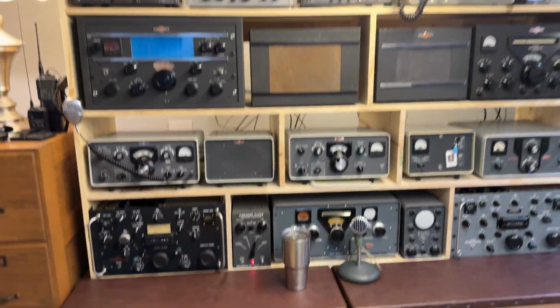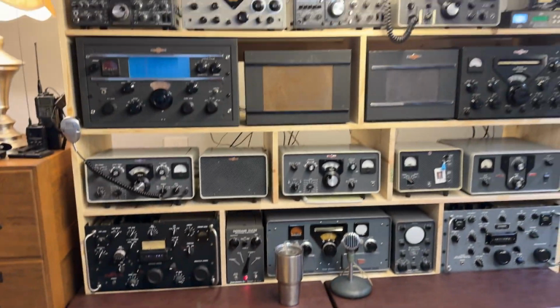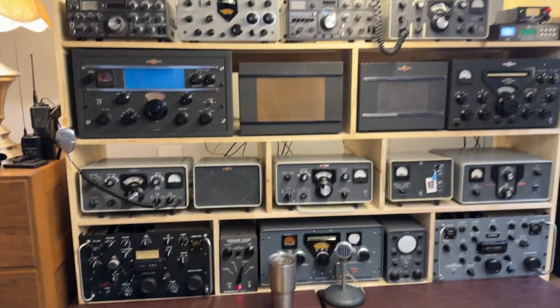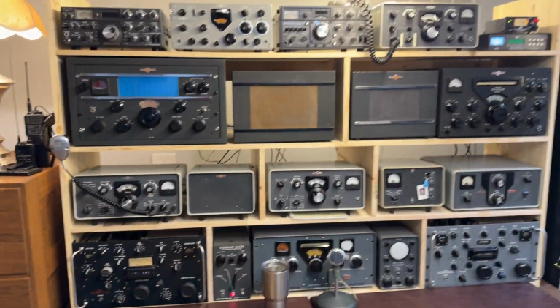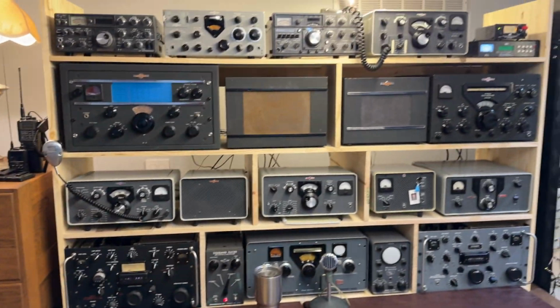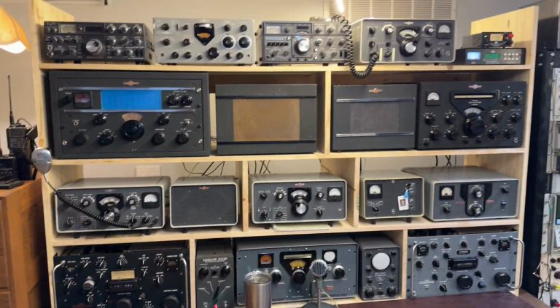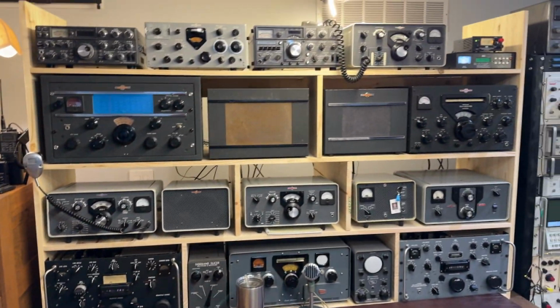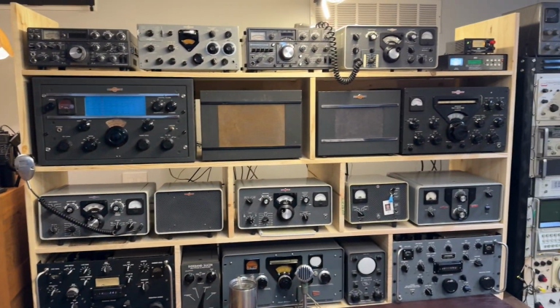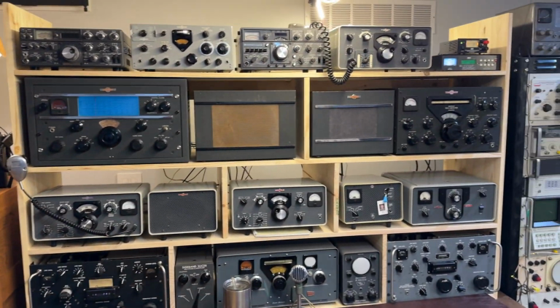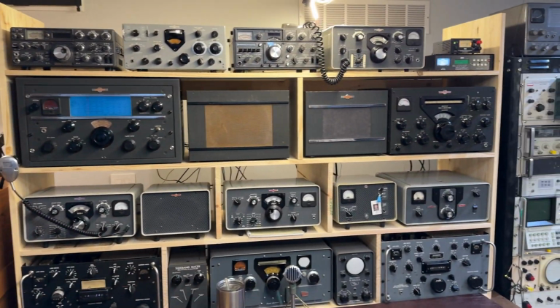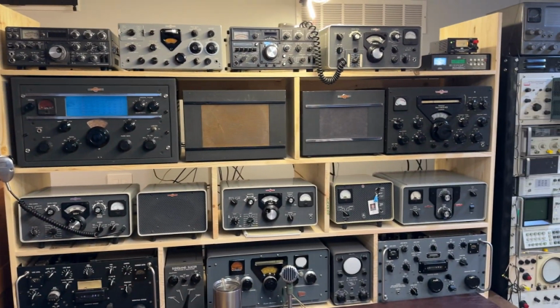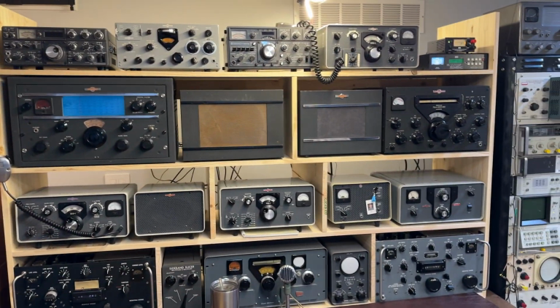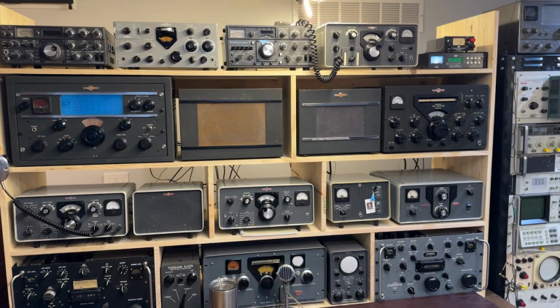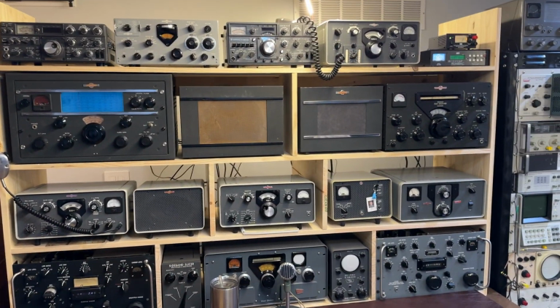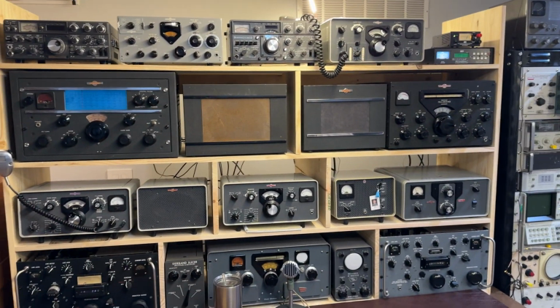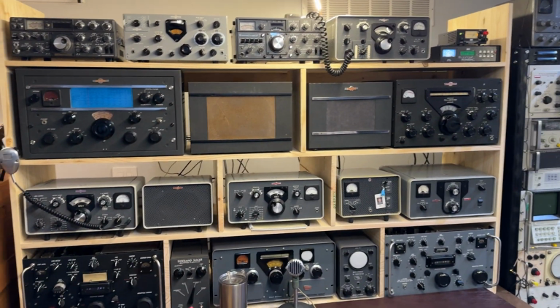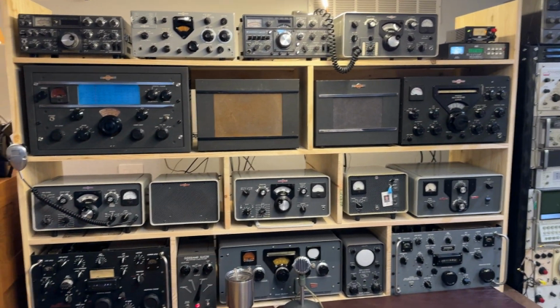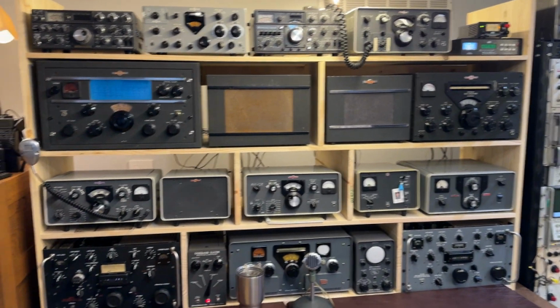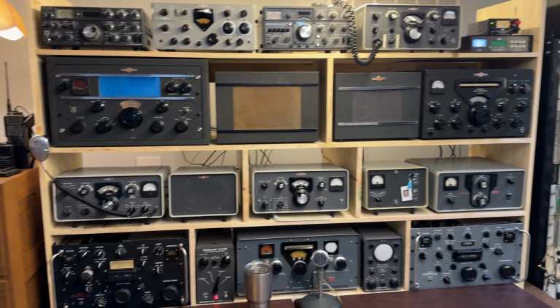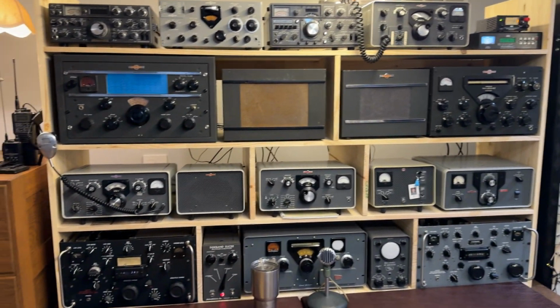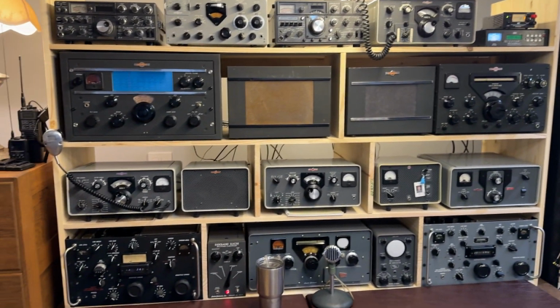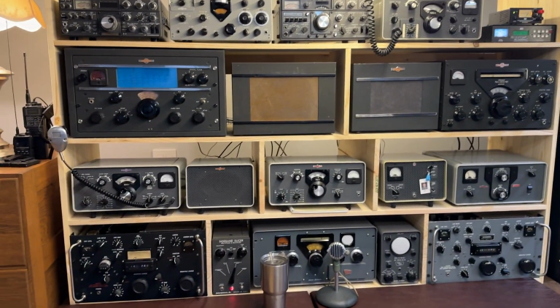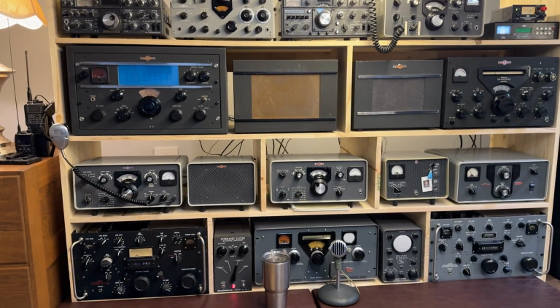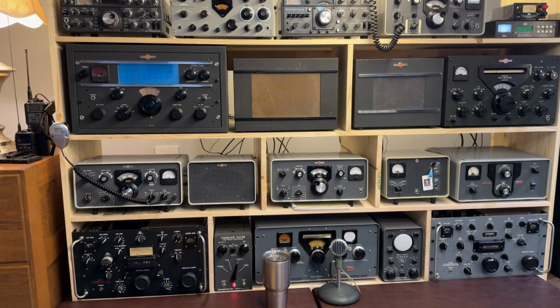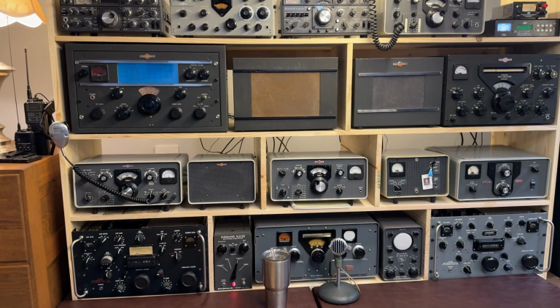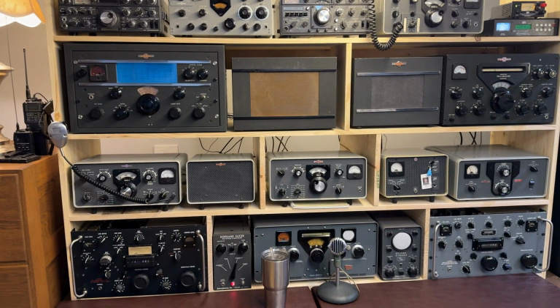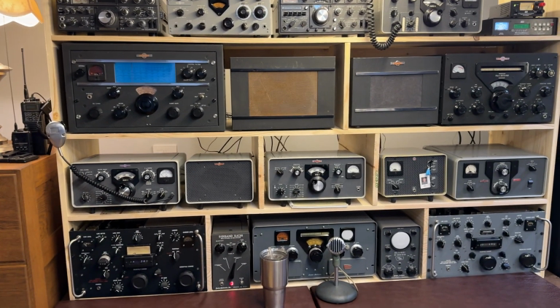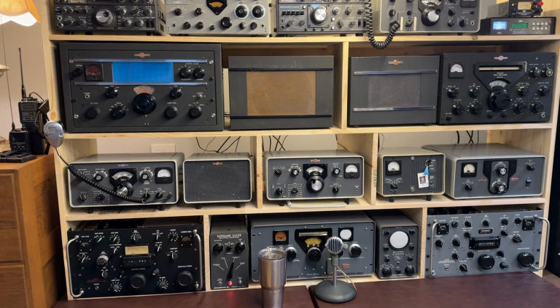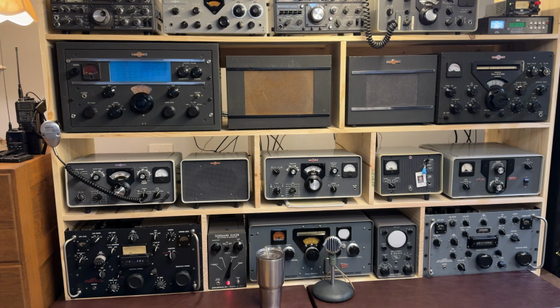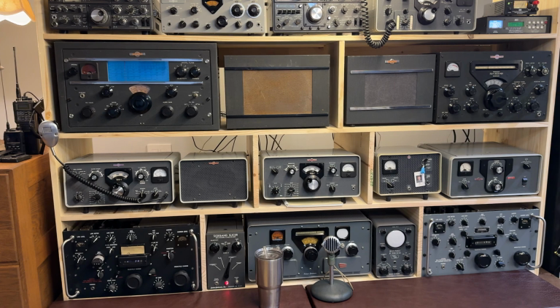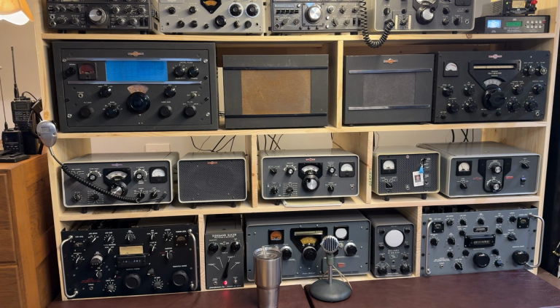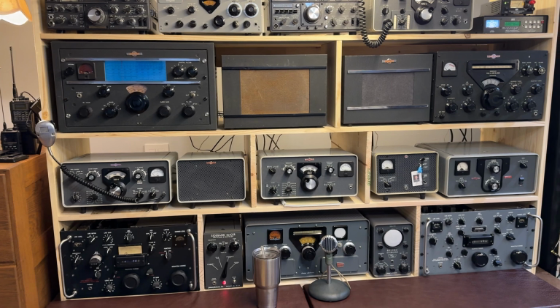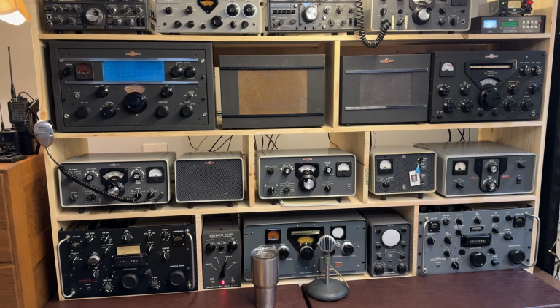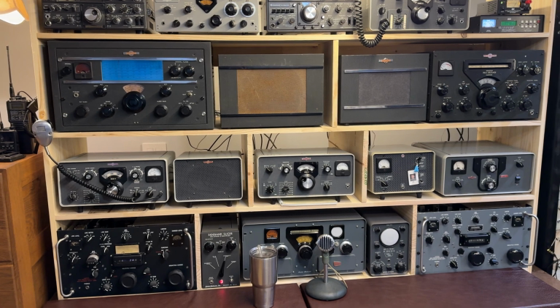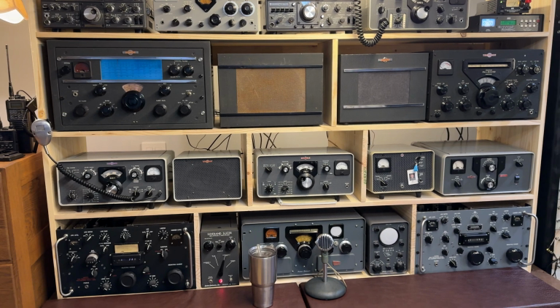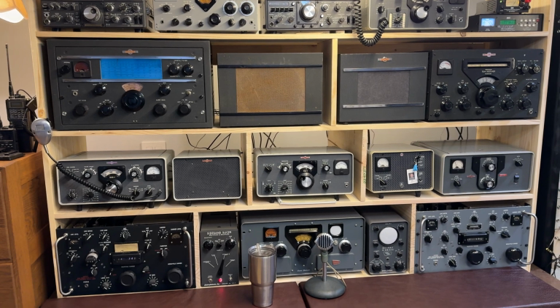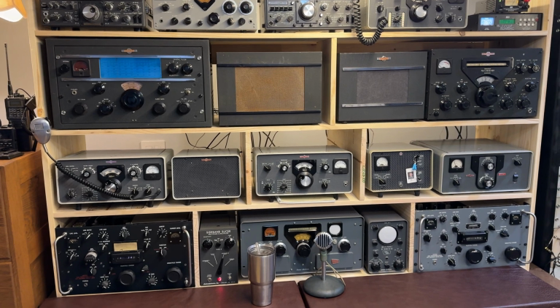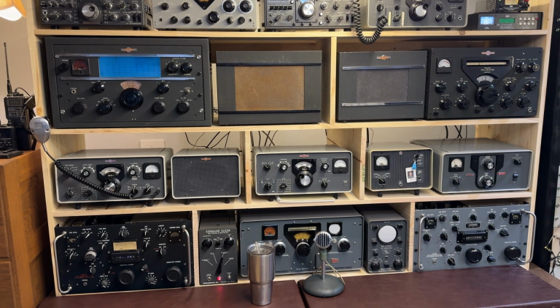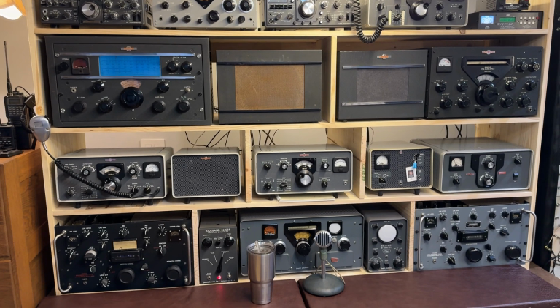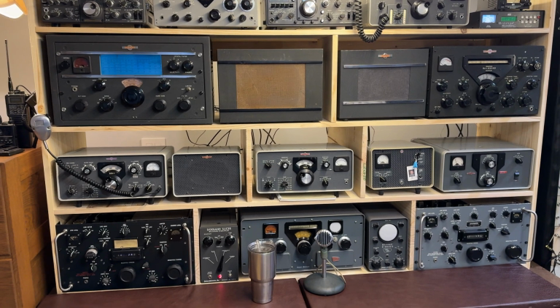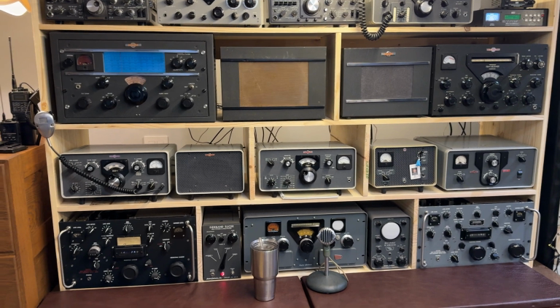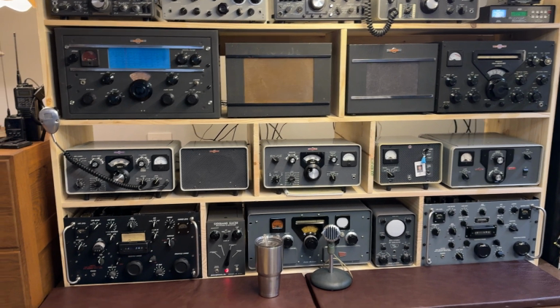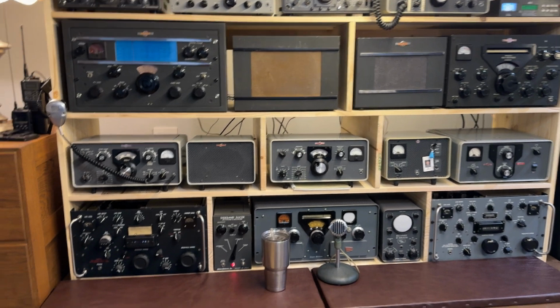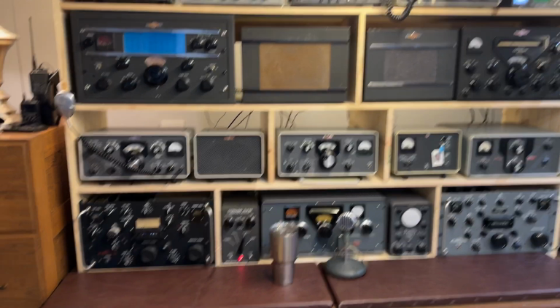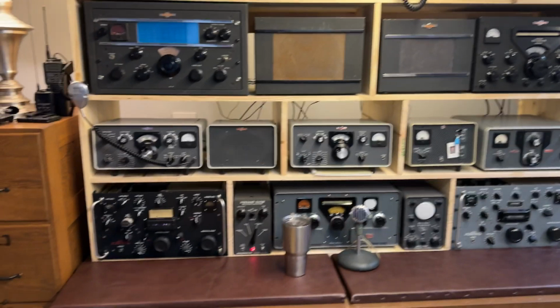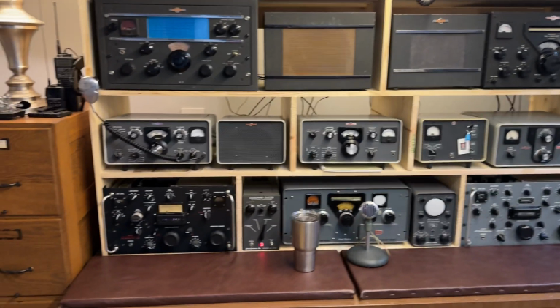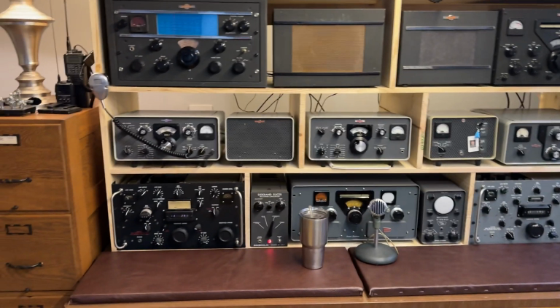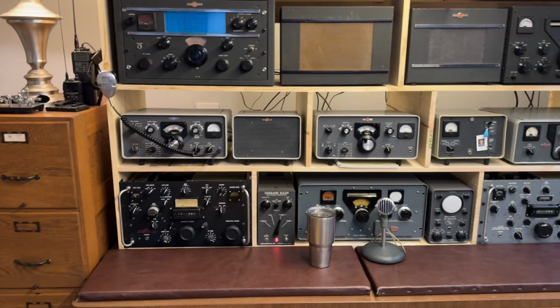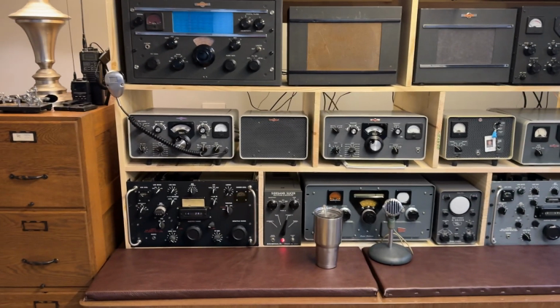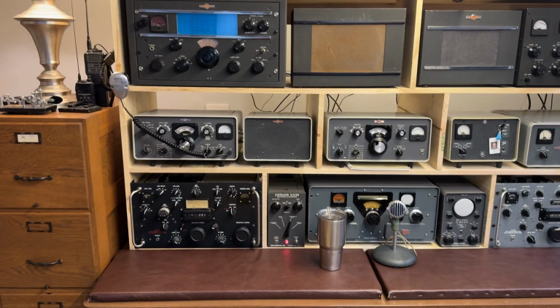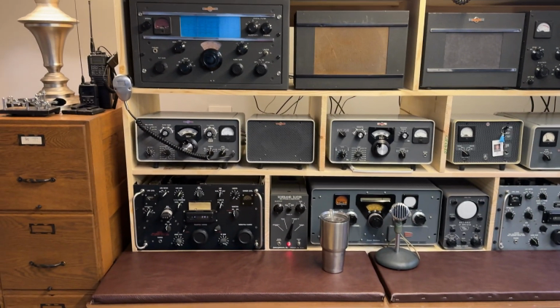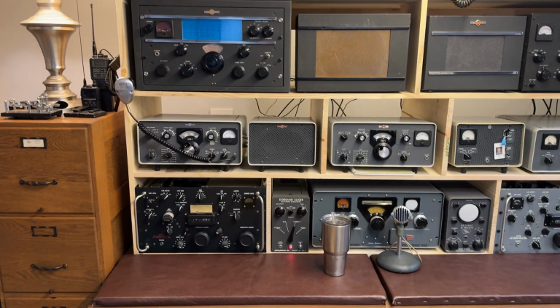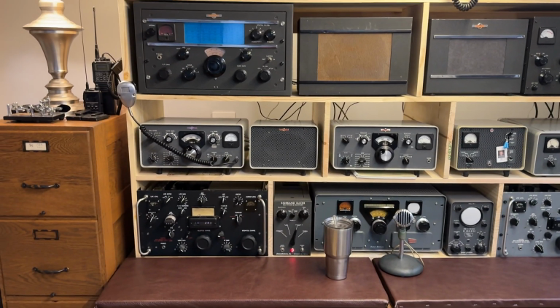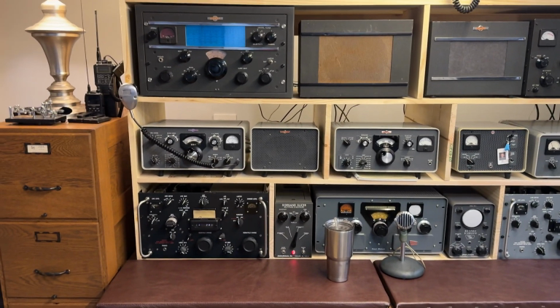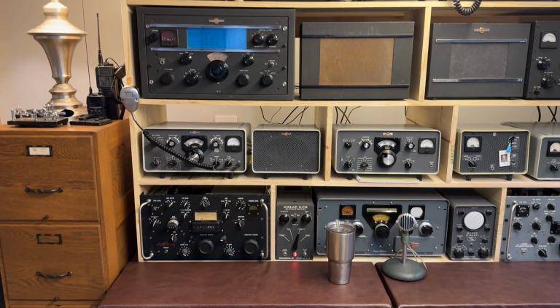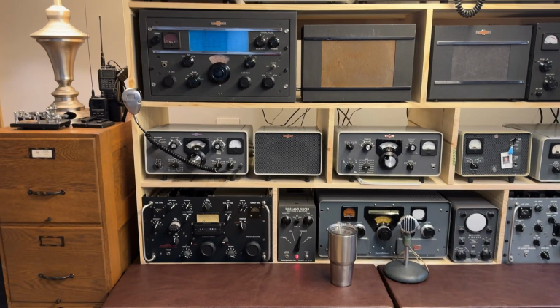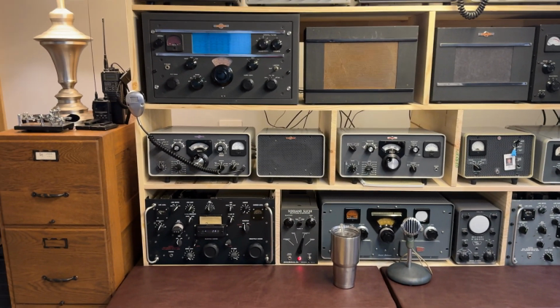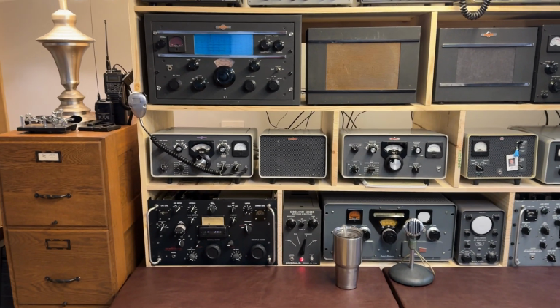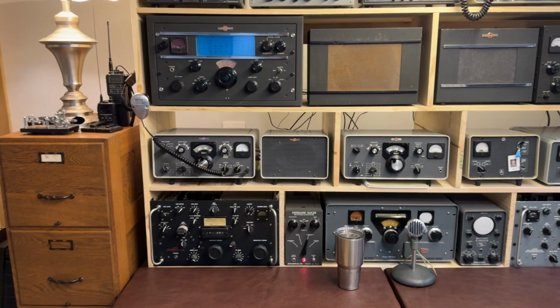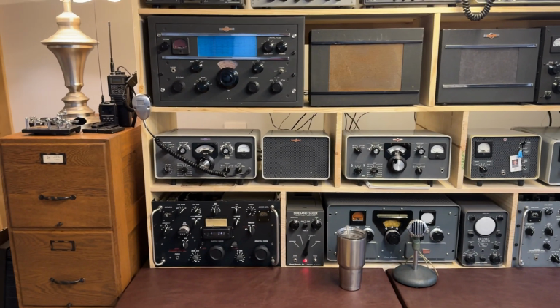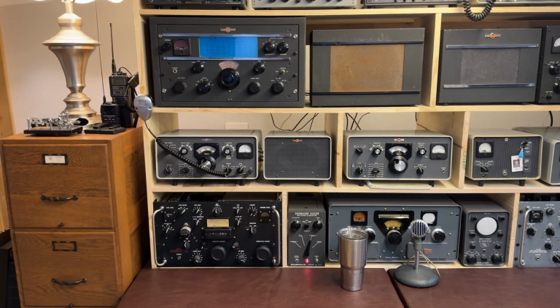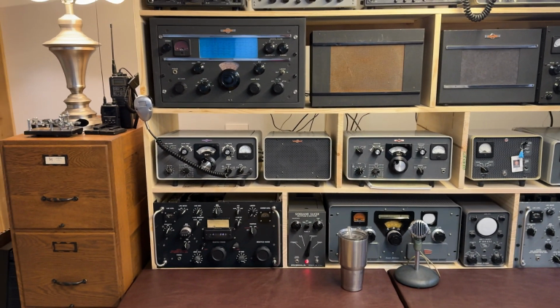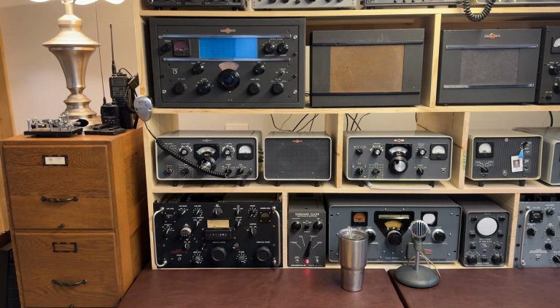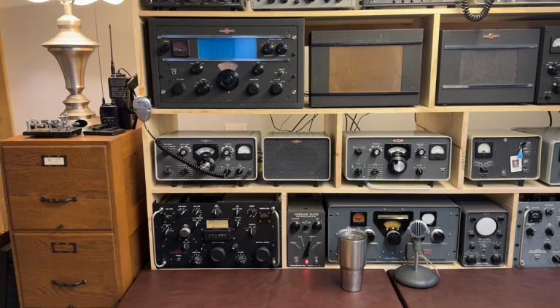There's our main station. Fun times. See you on the flip side.